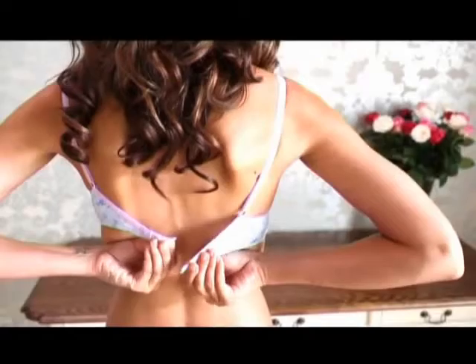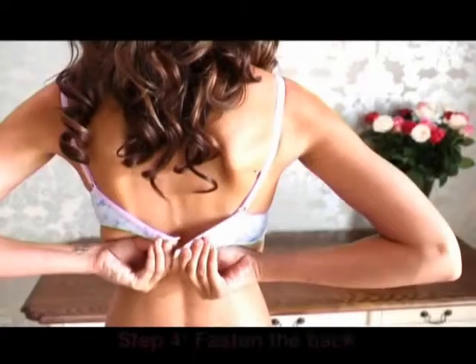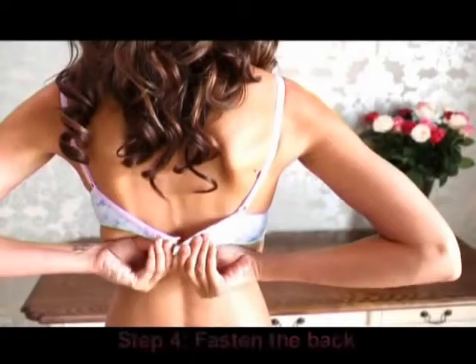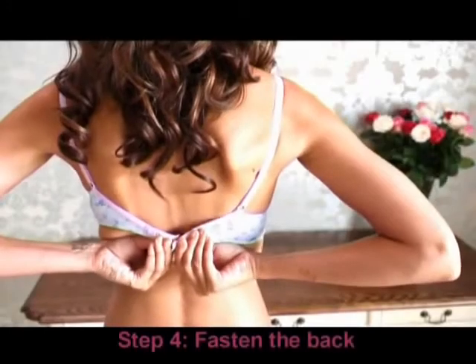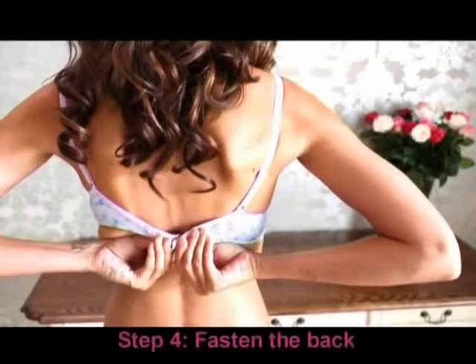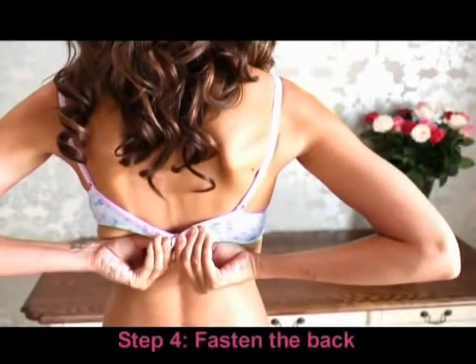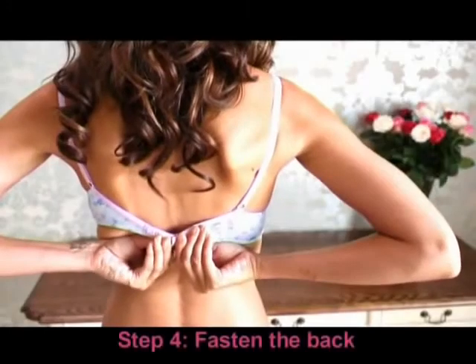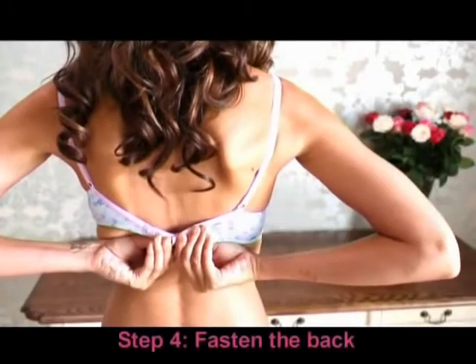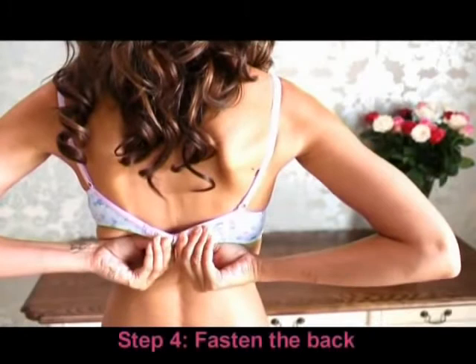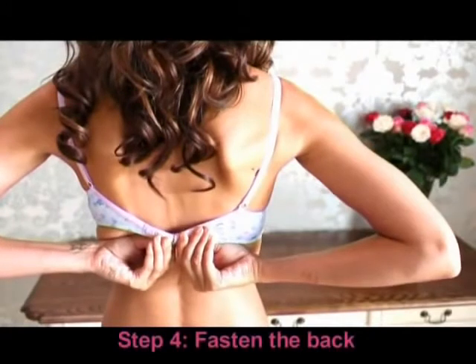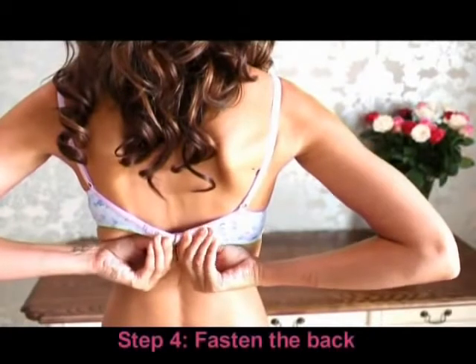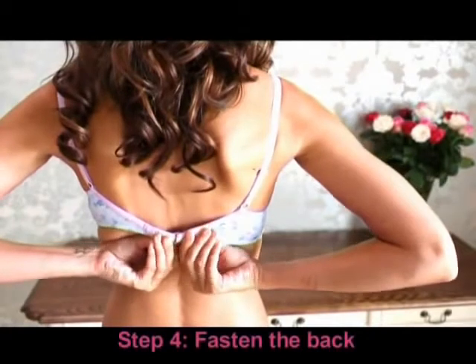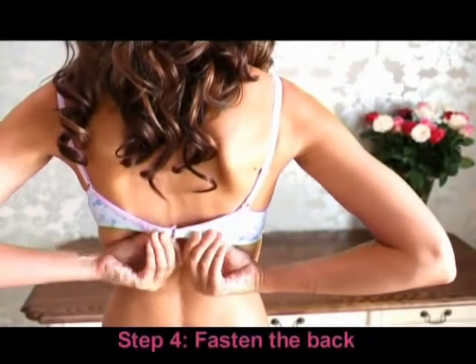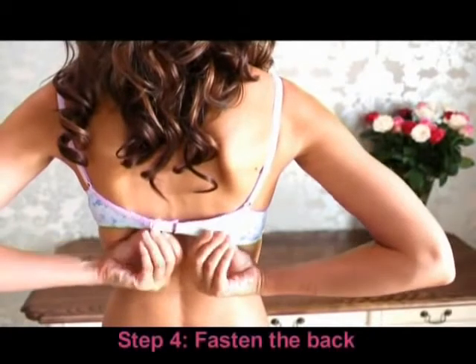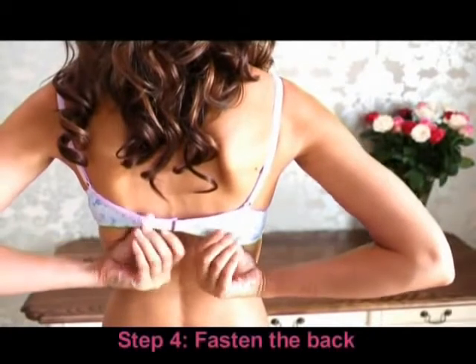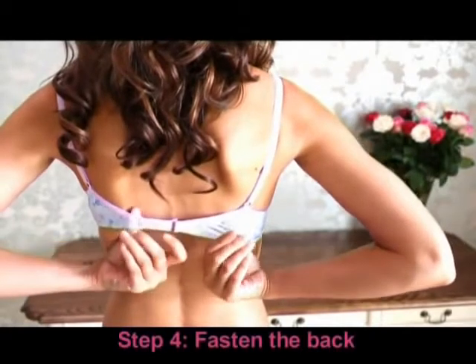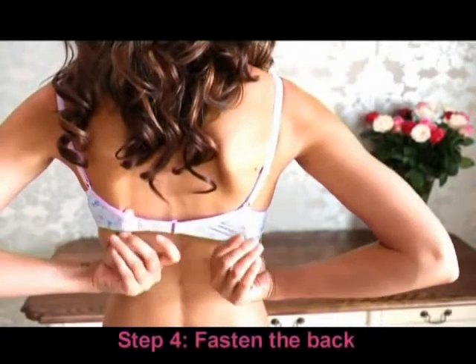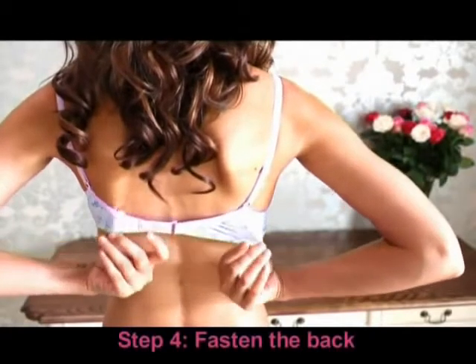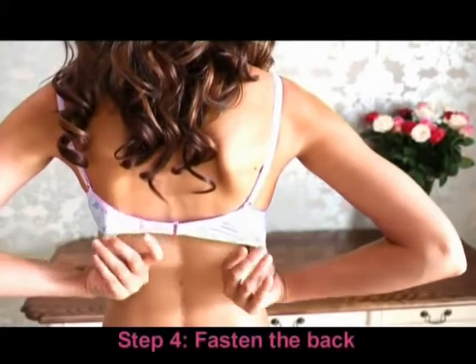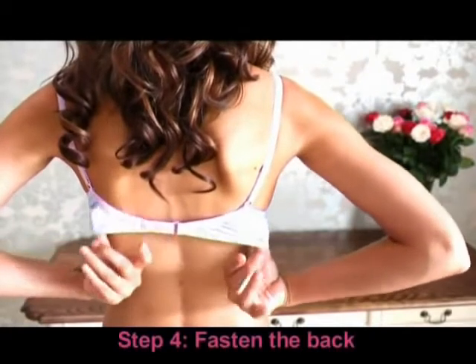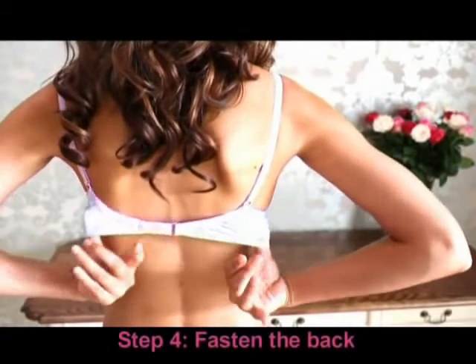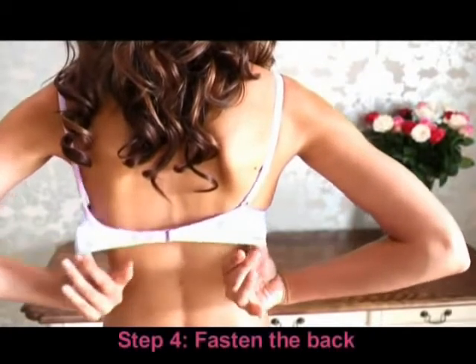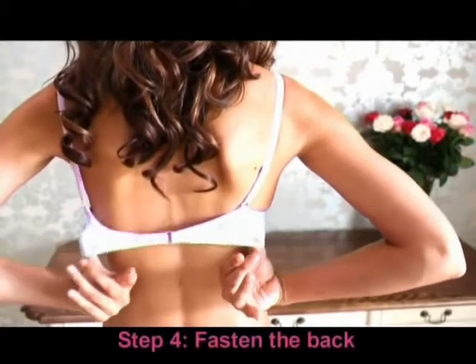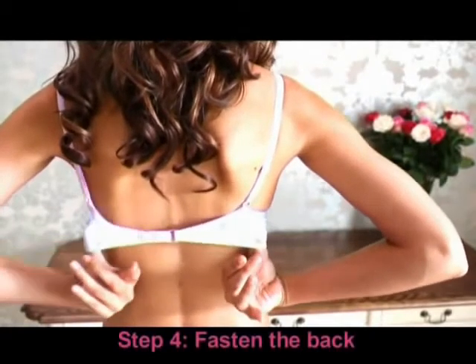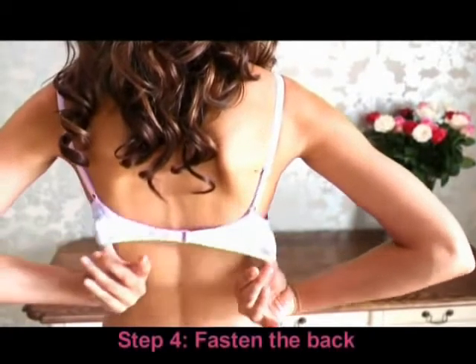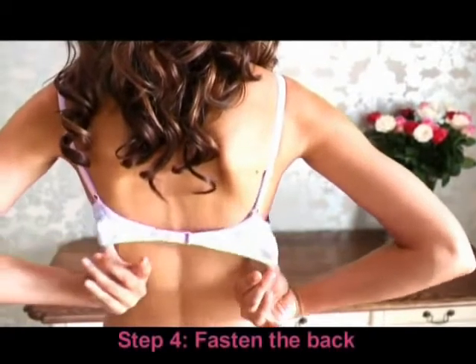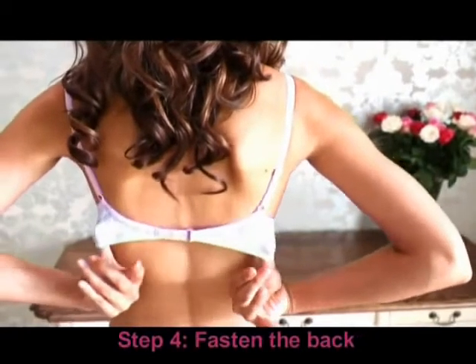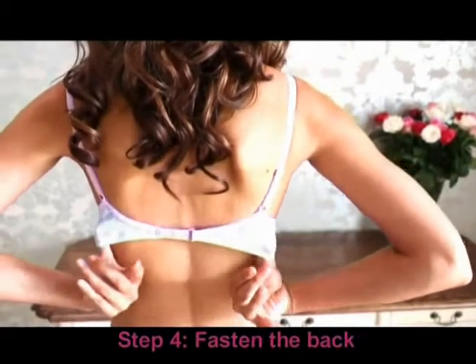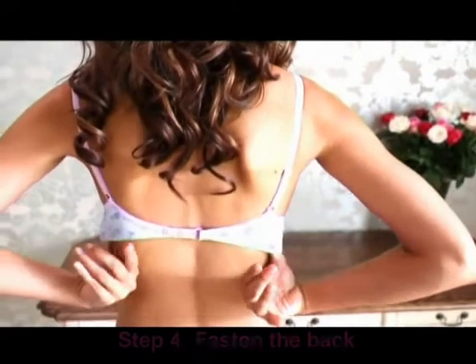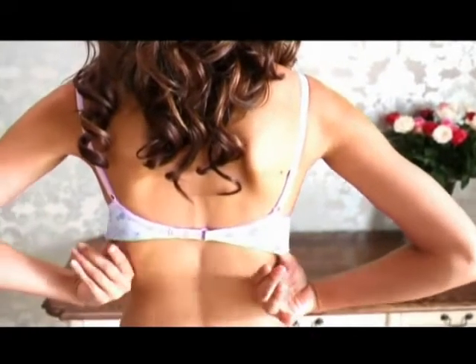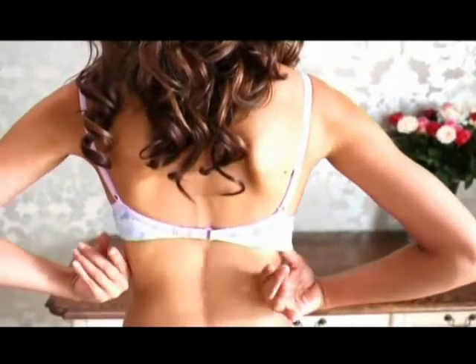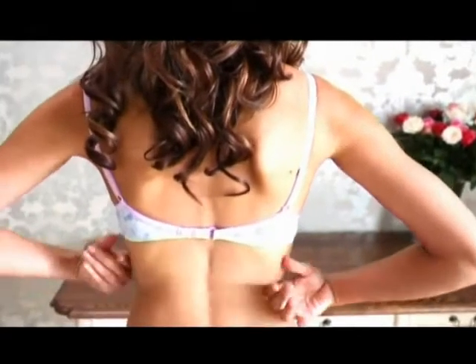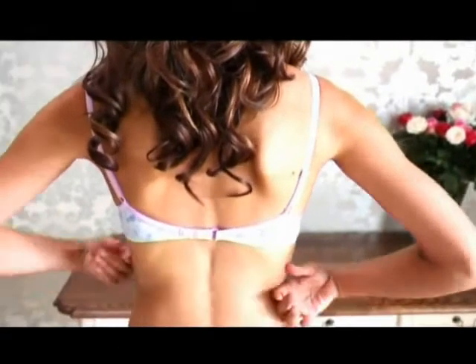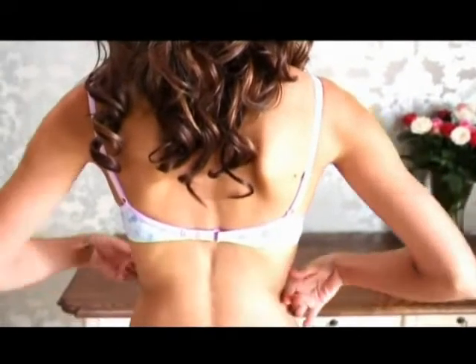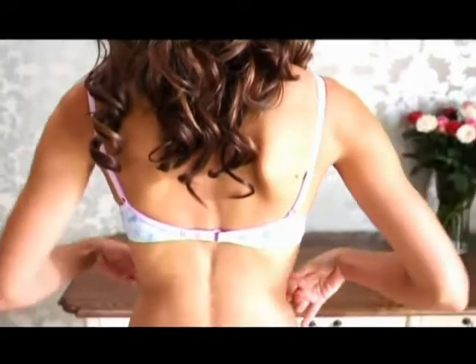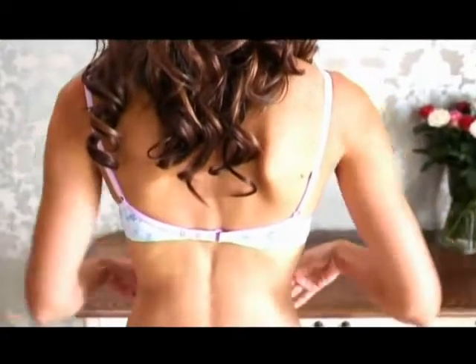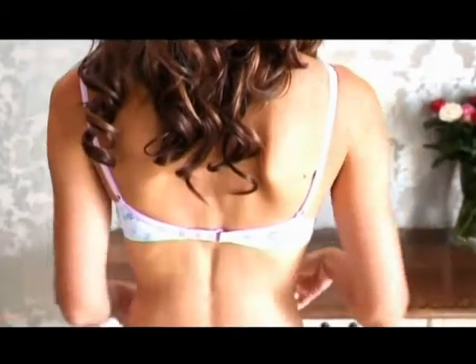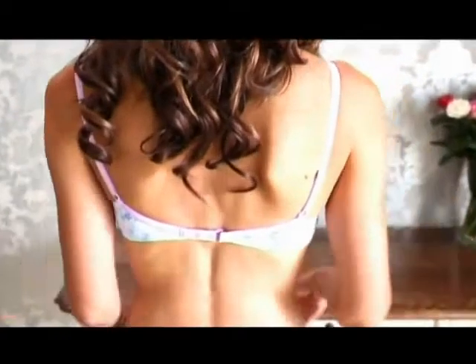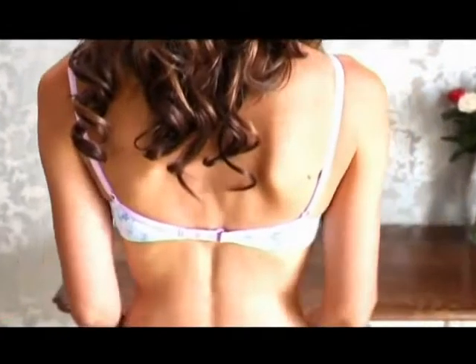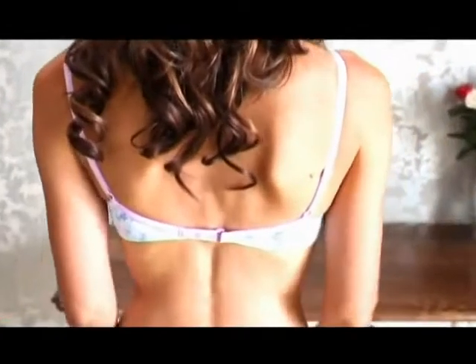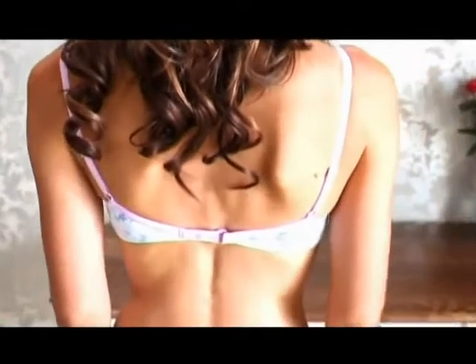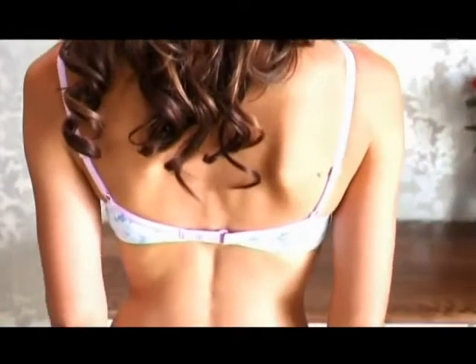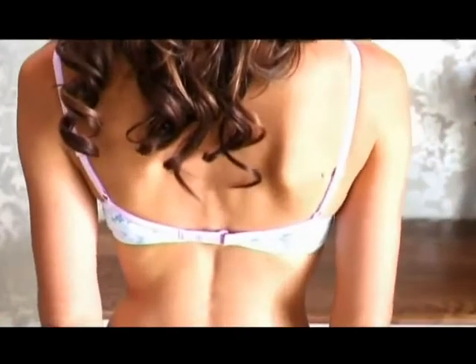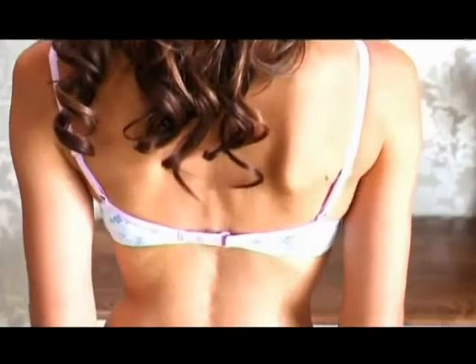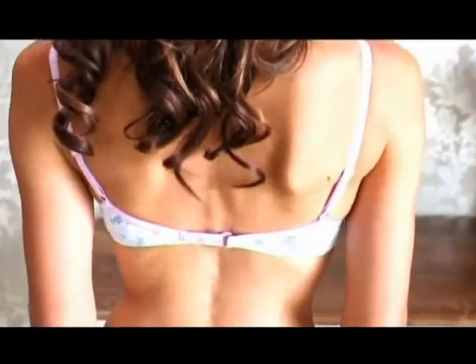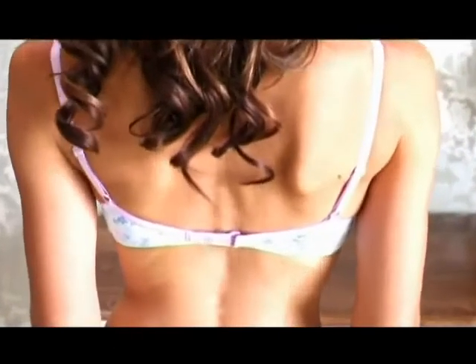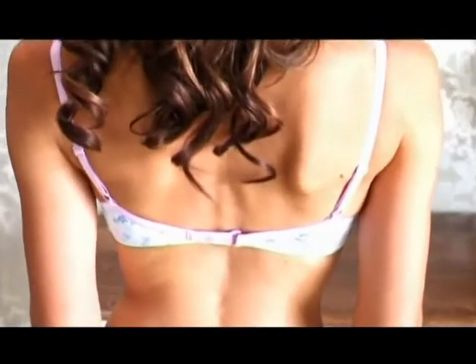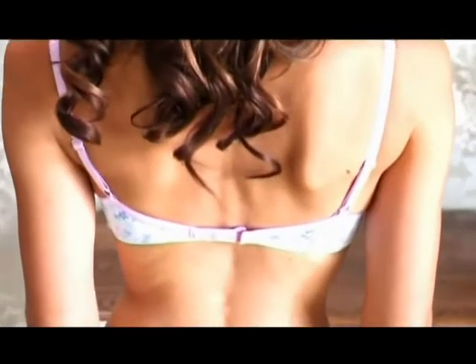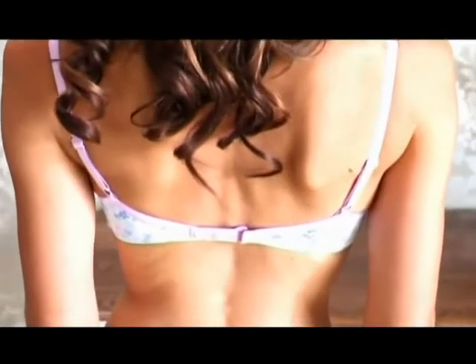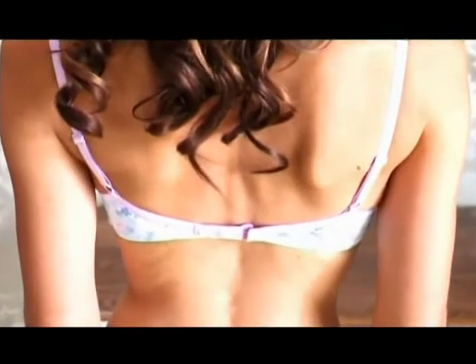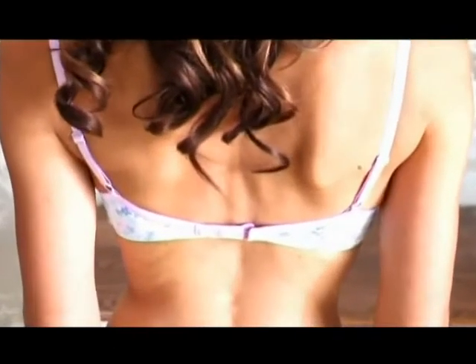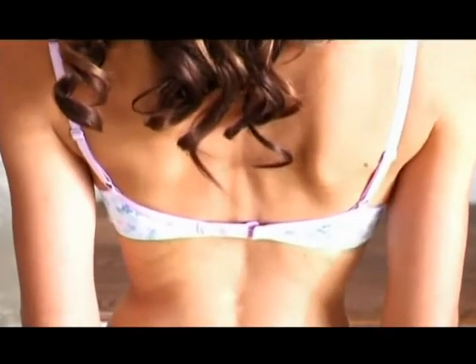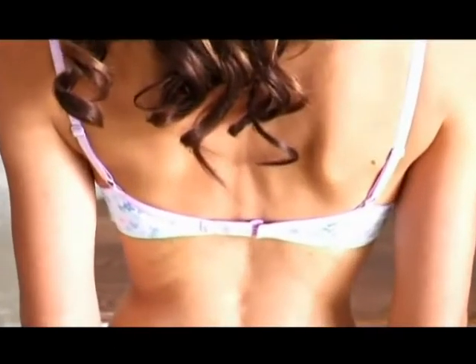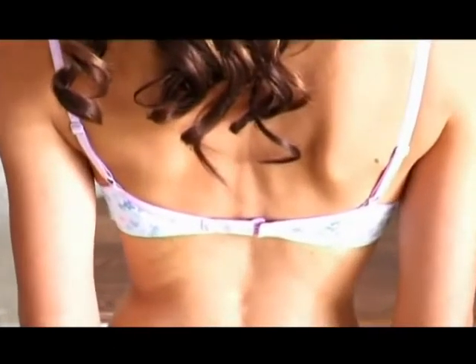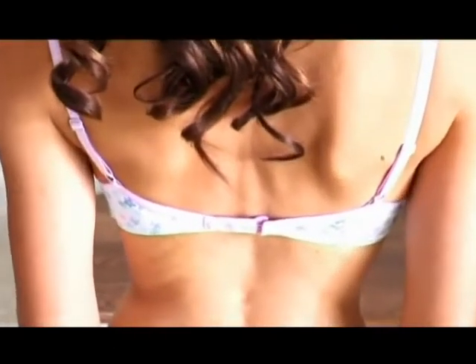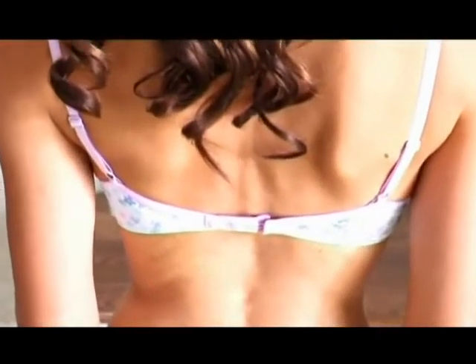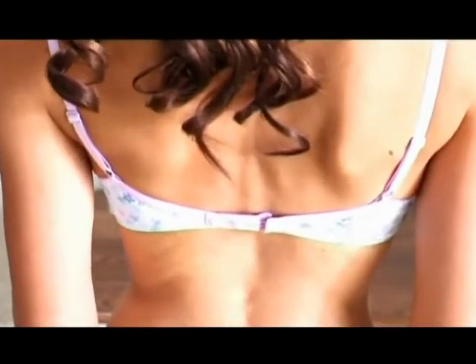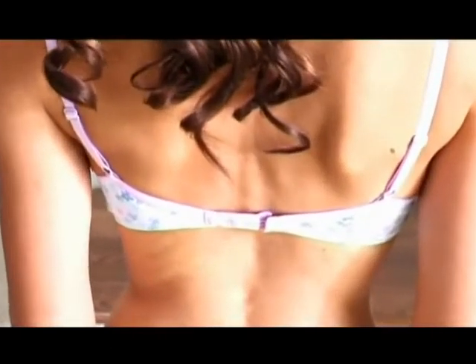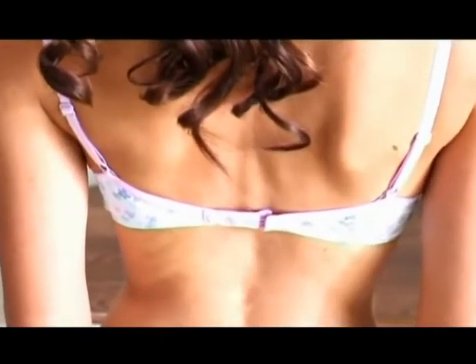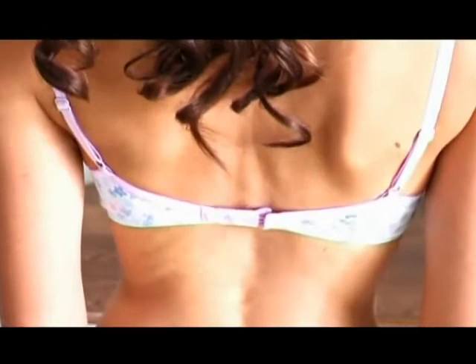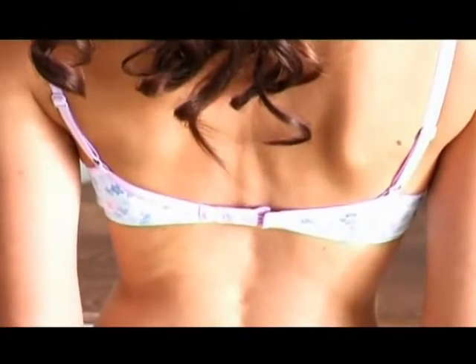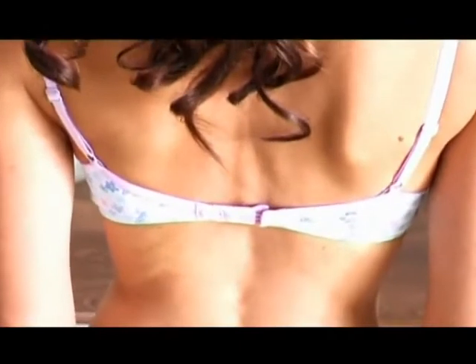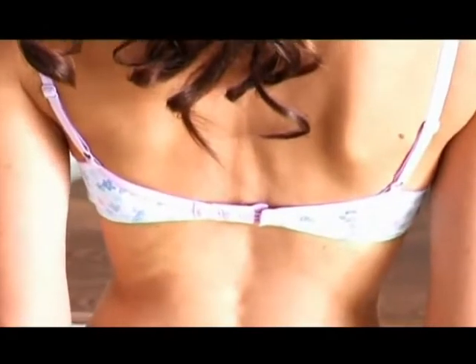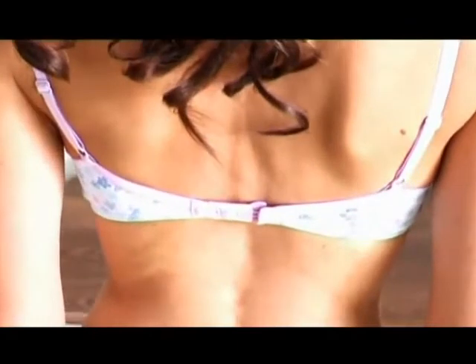Step 4. Hook the back band of the bra. Make sure you clasp it on the first, loosest hook. Done!